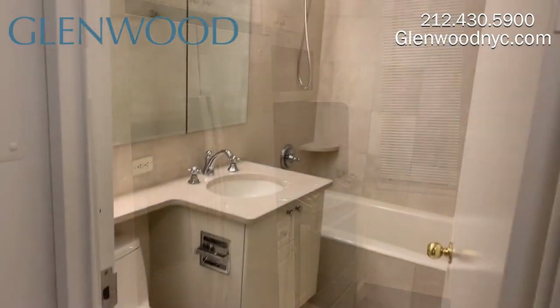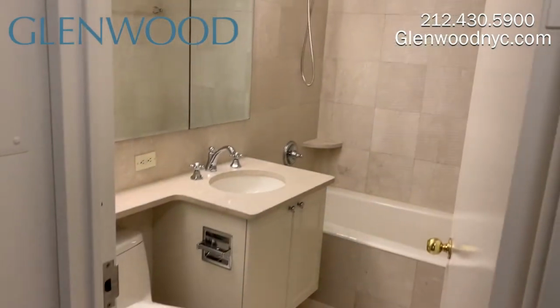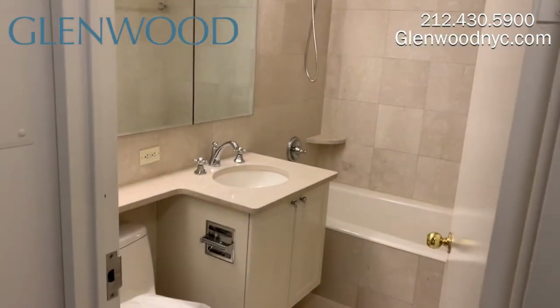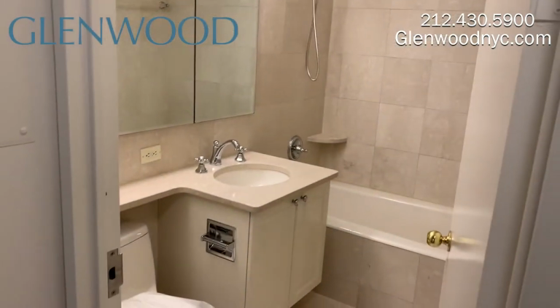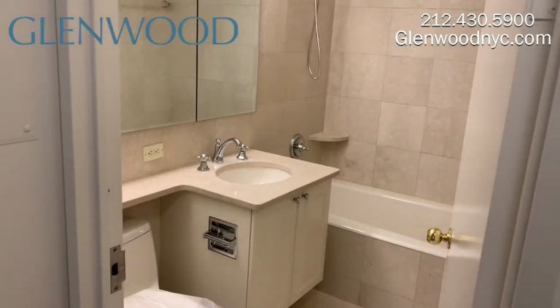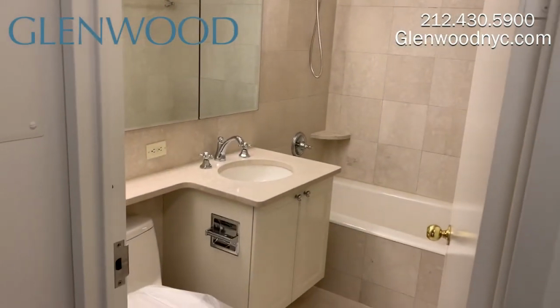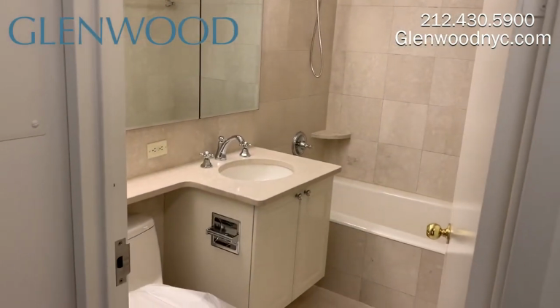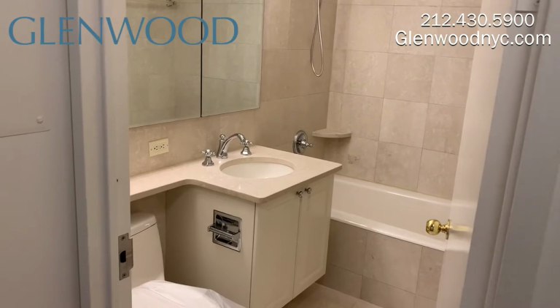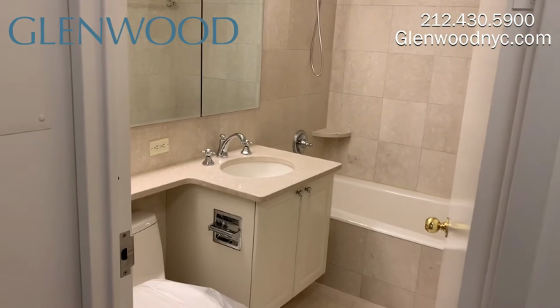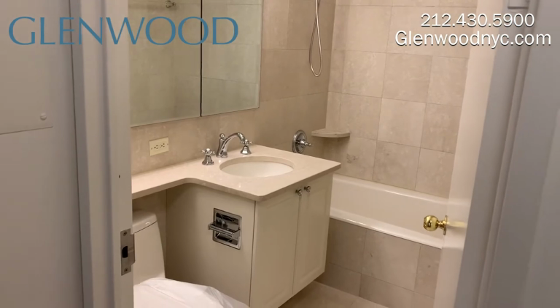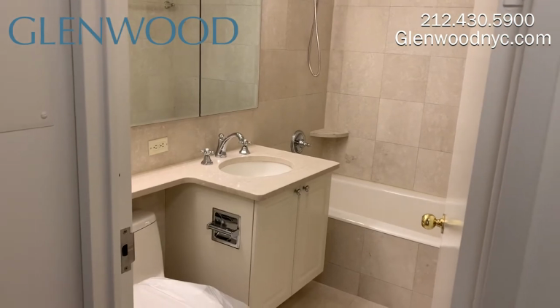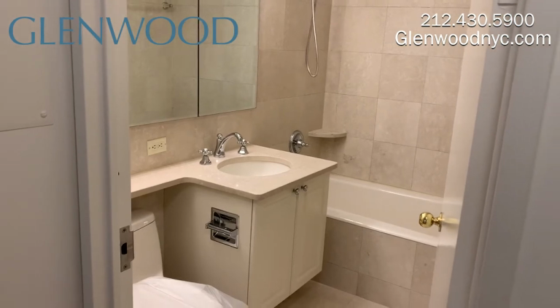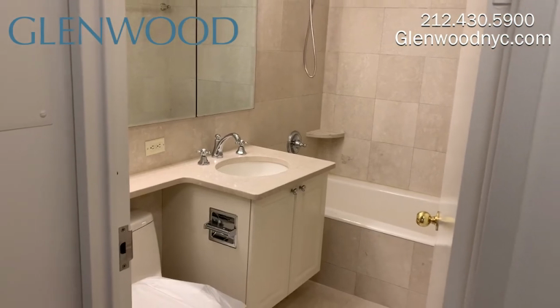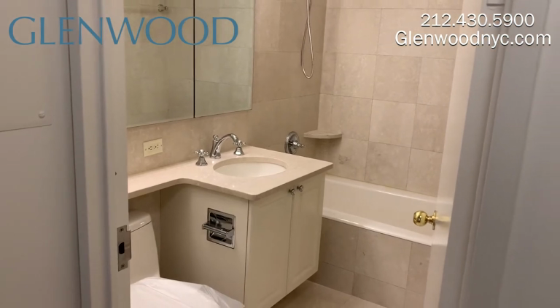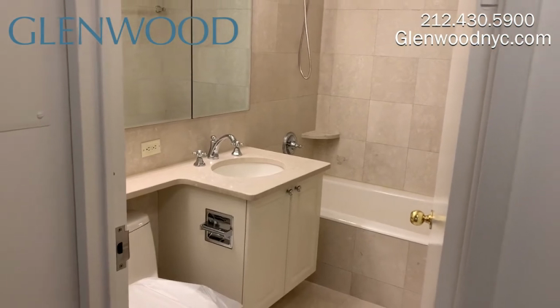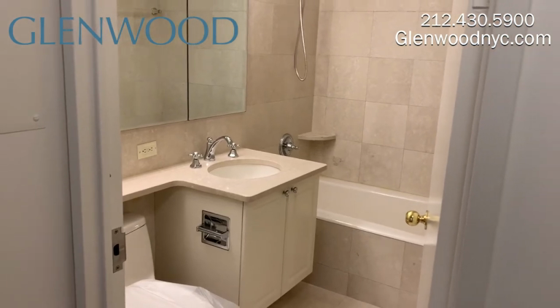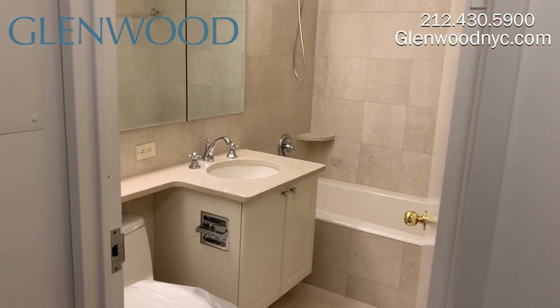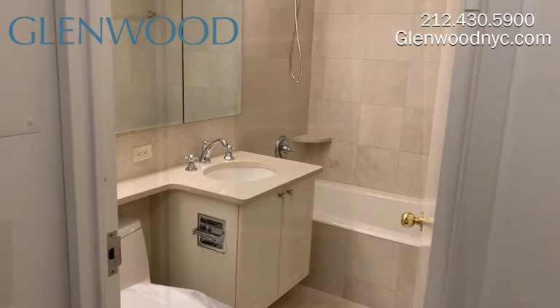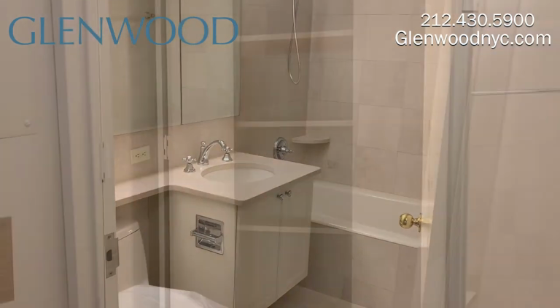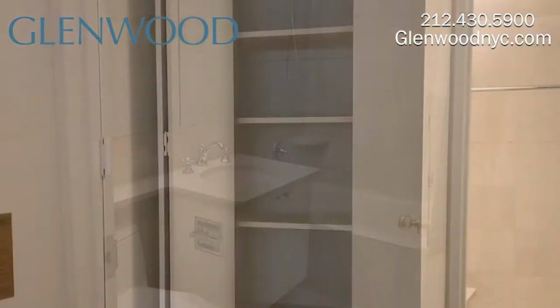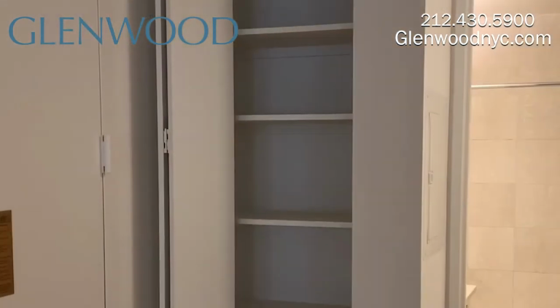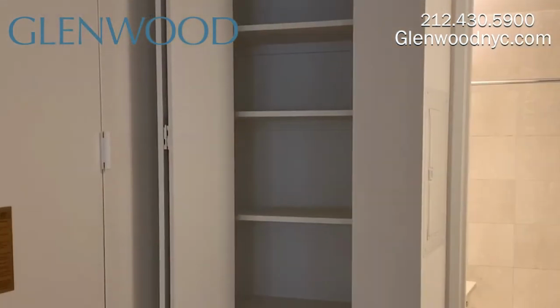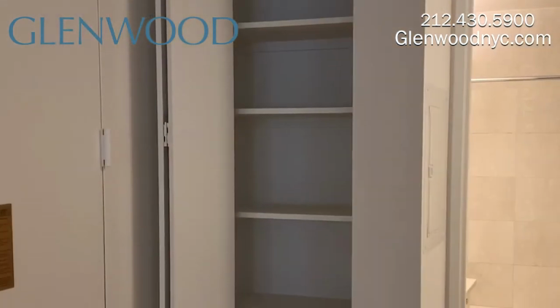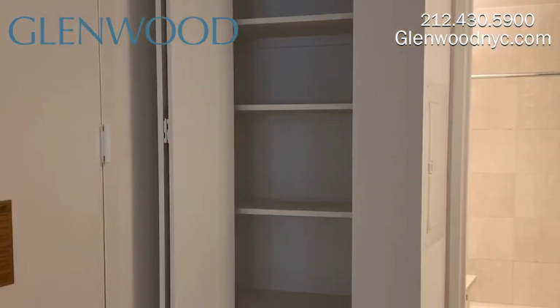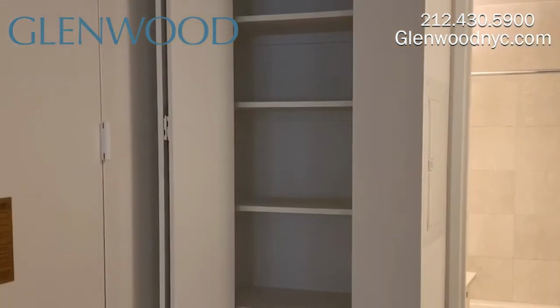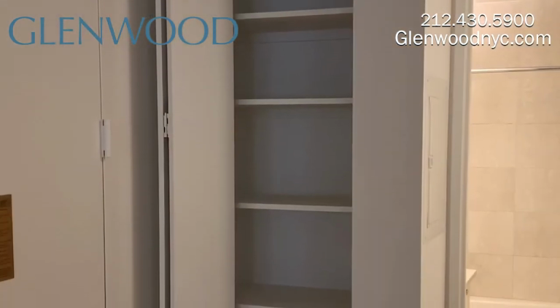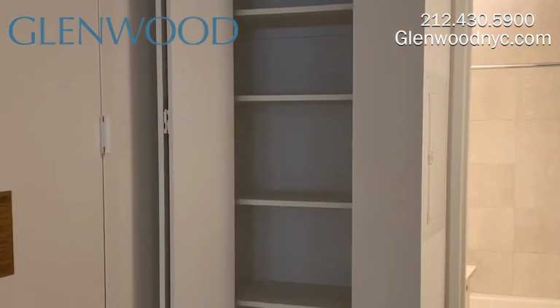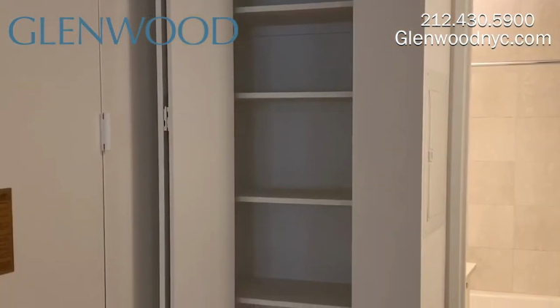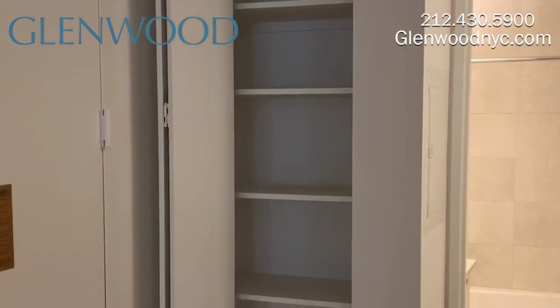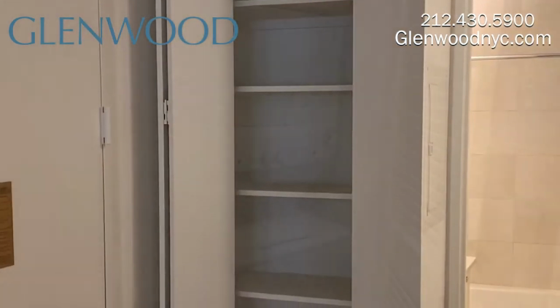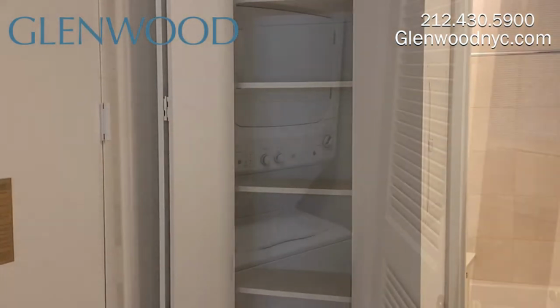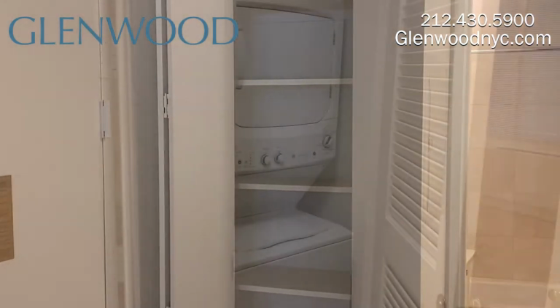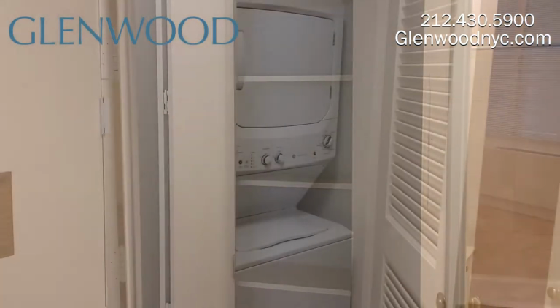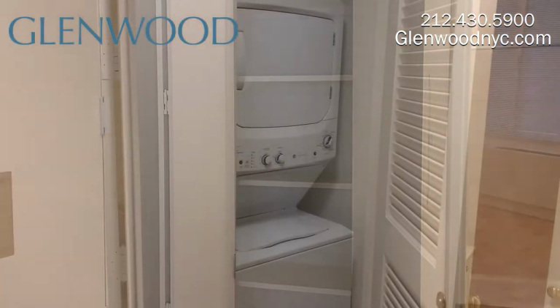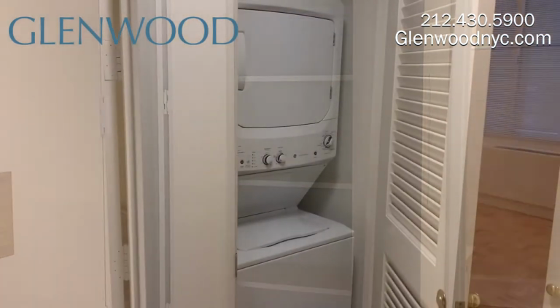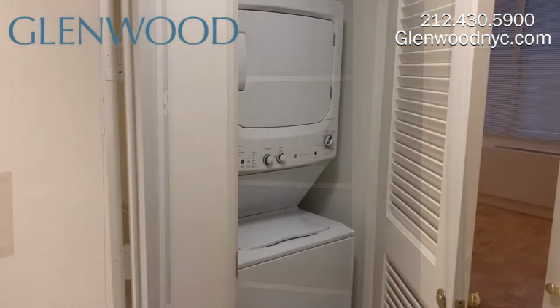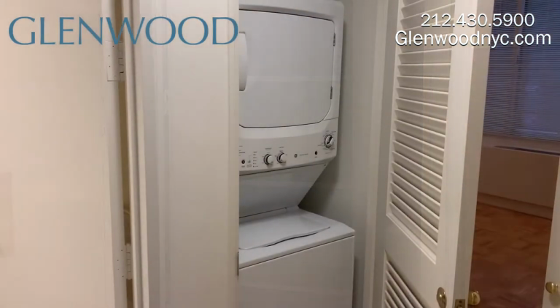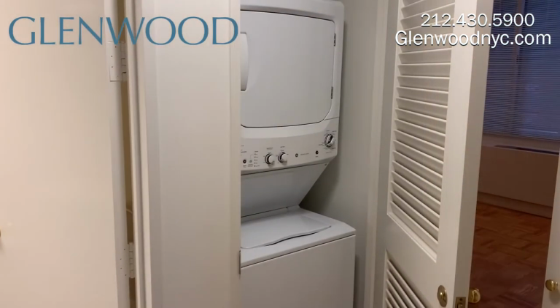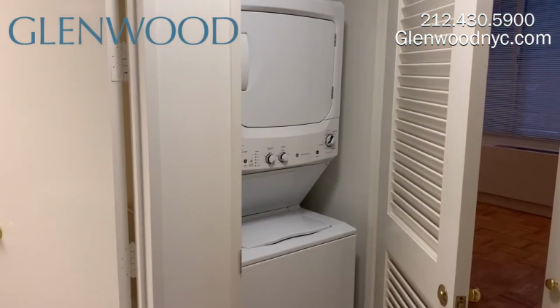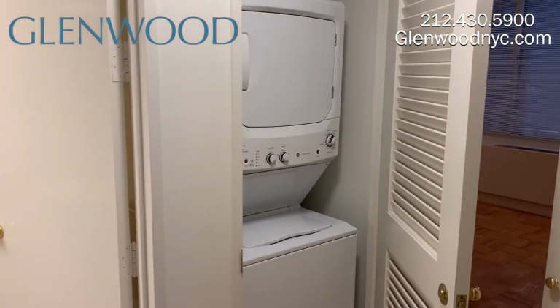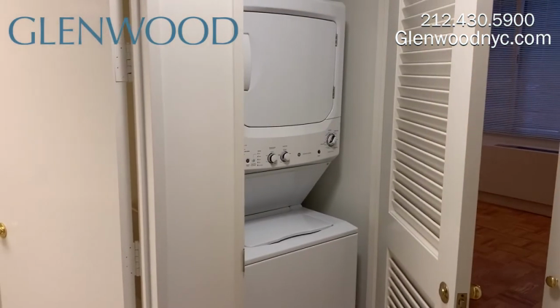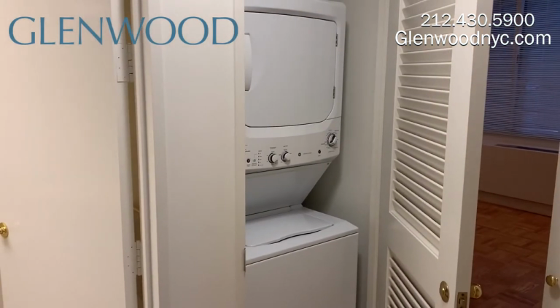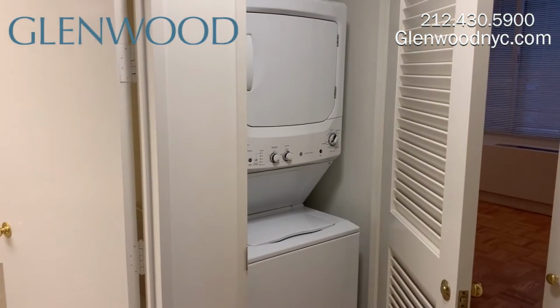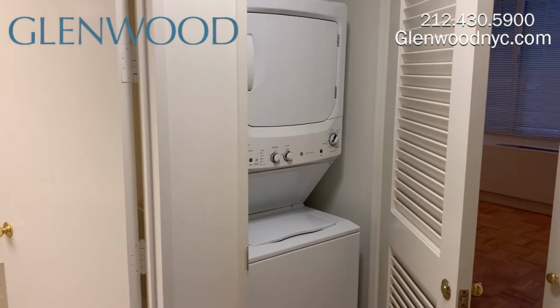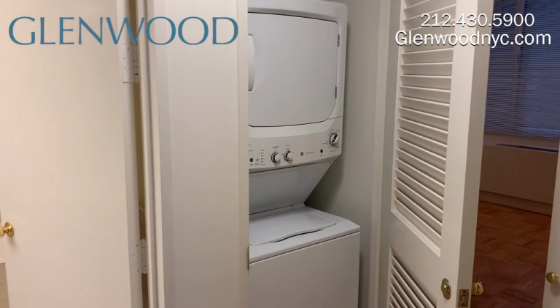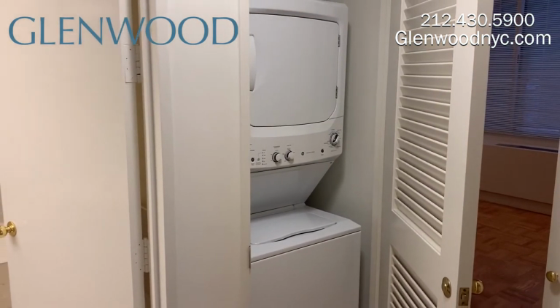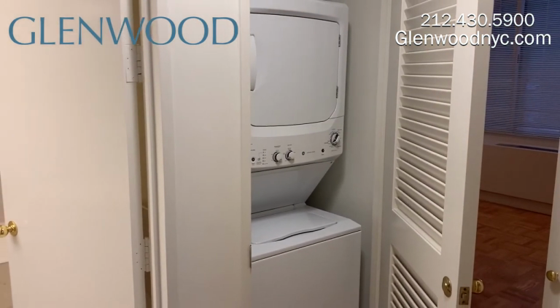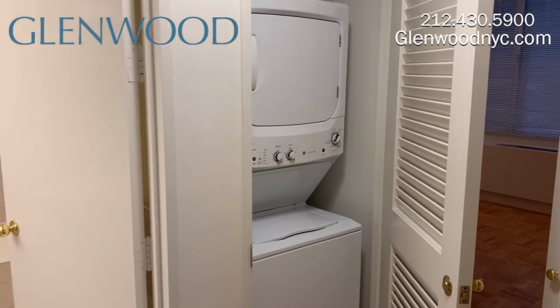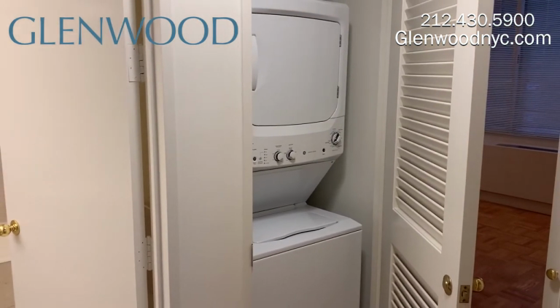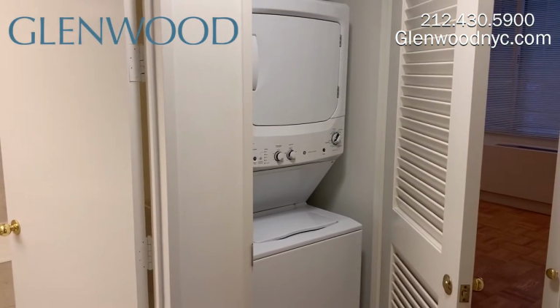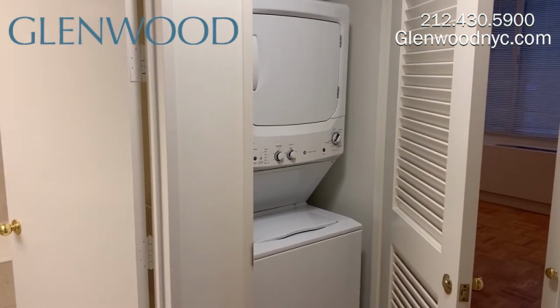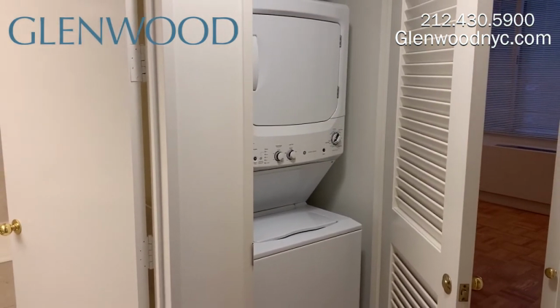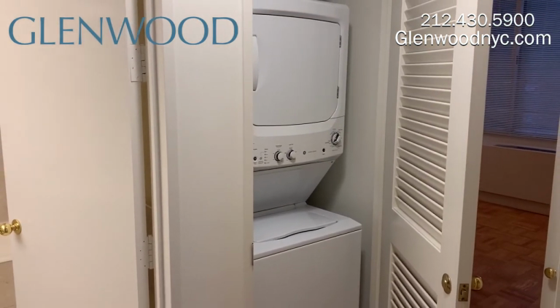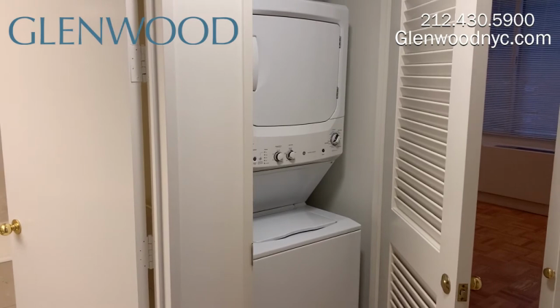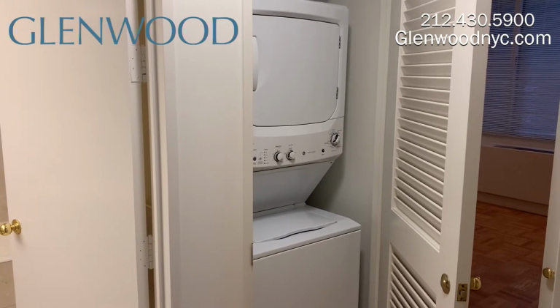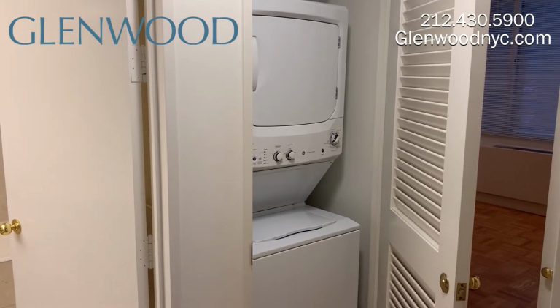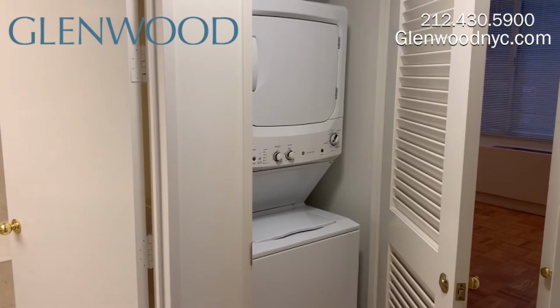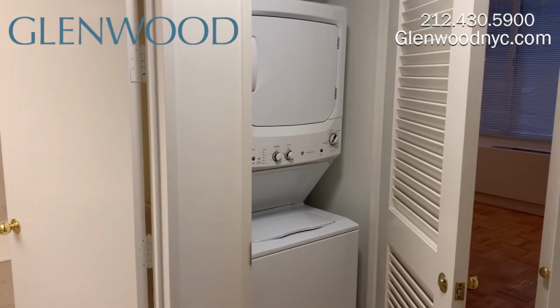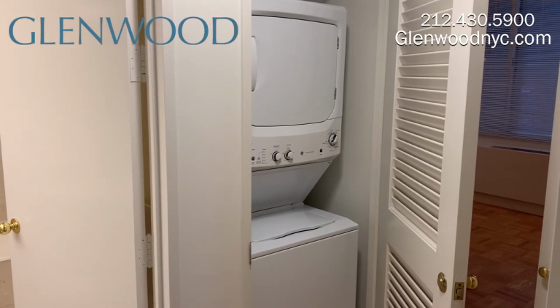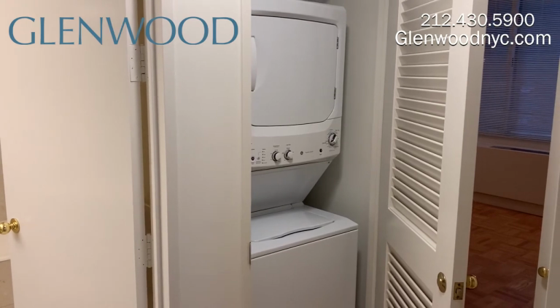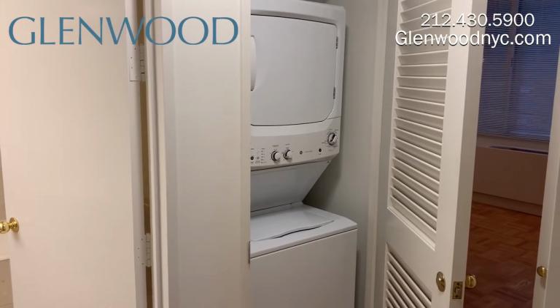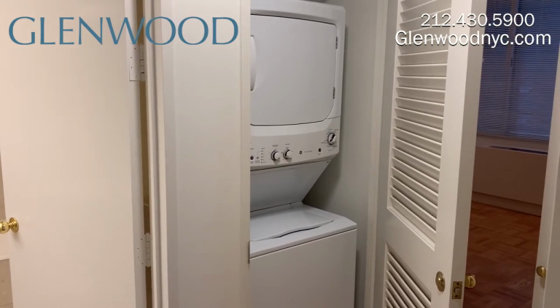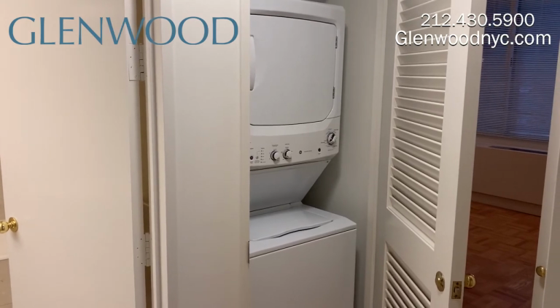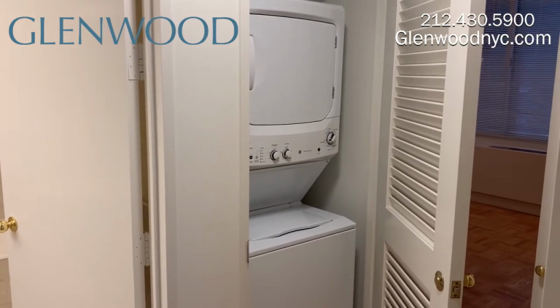Right next to the full-size marbled bathroom is a linen closet. This home also comes with a vented full-size washer and dryer.